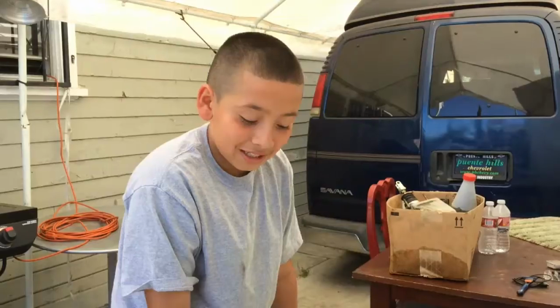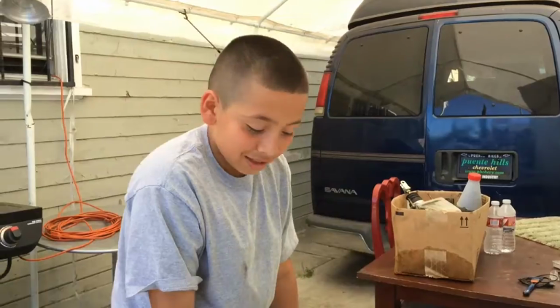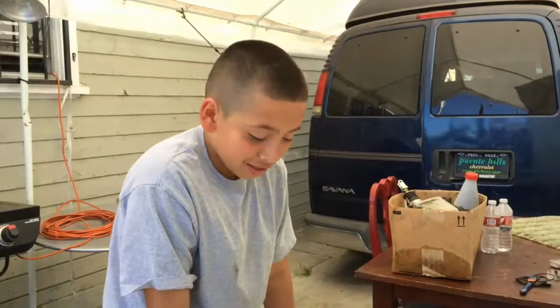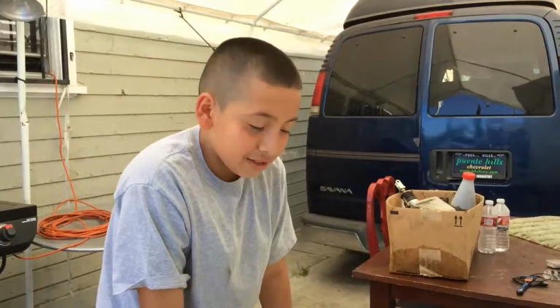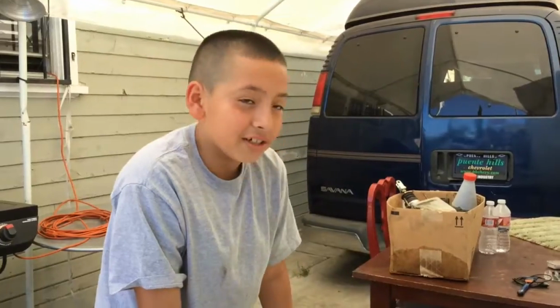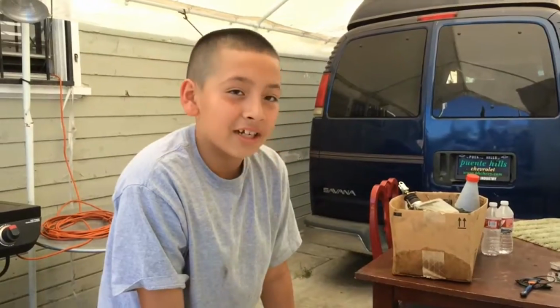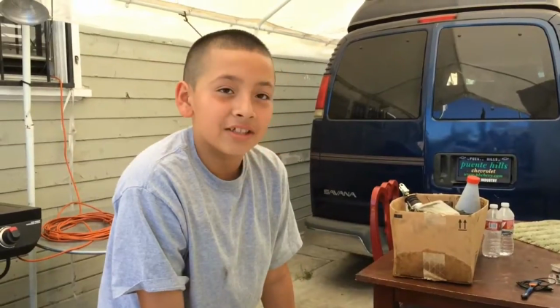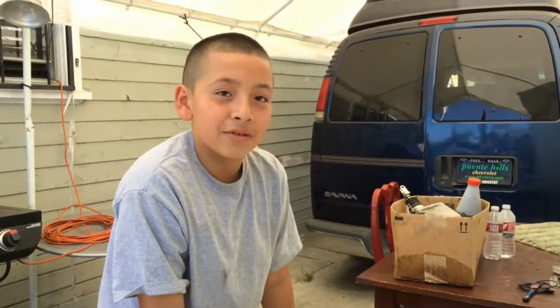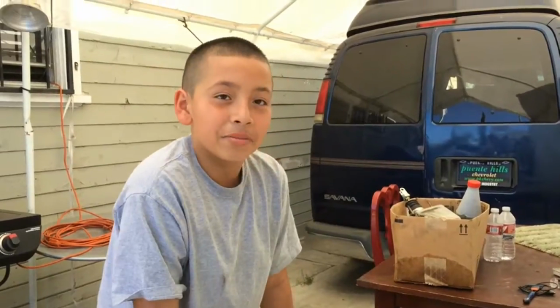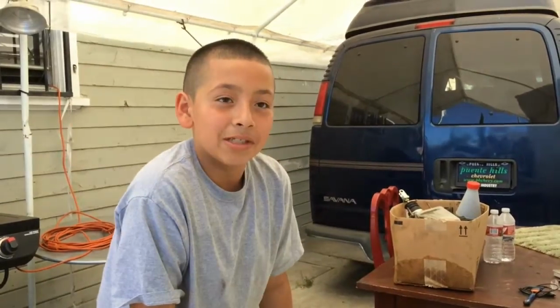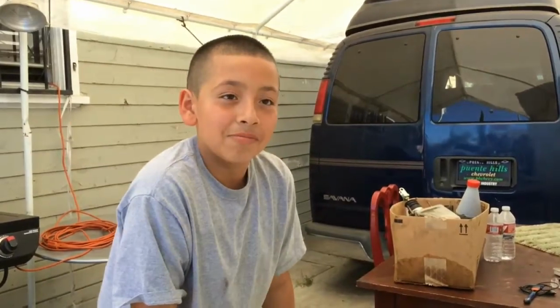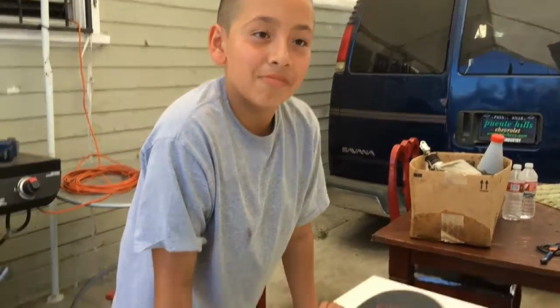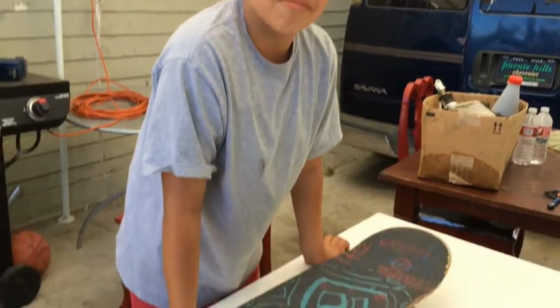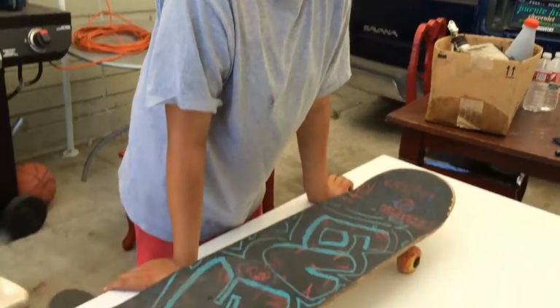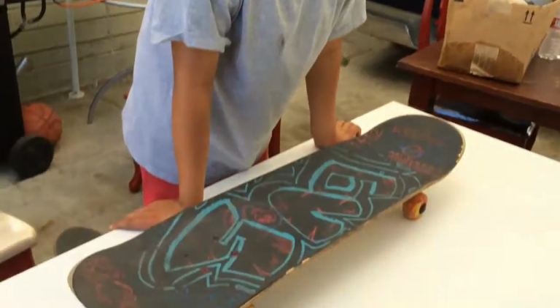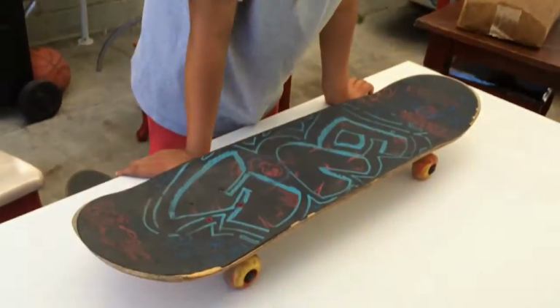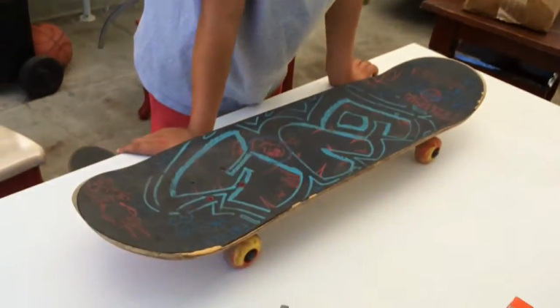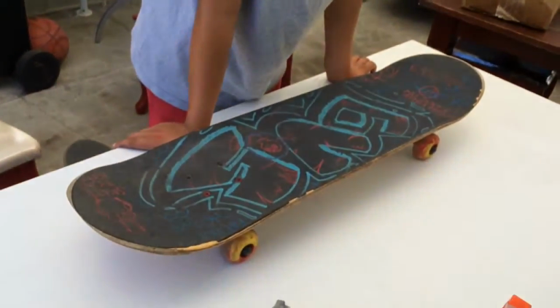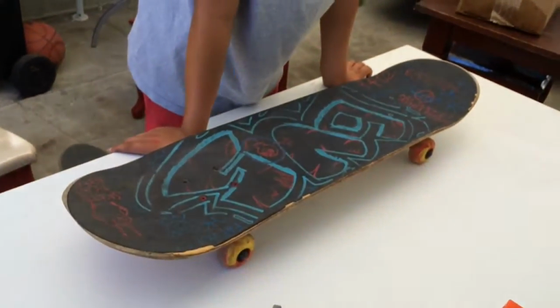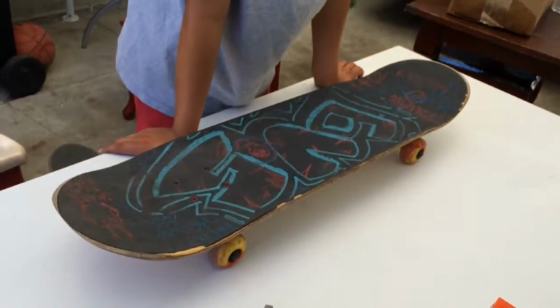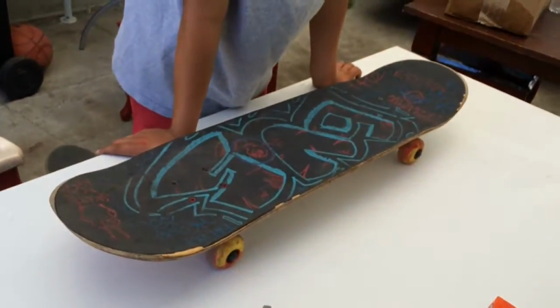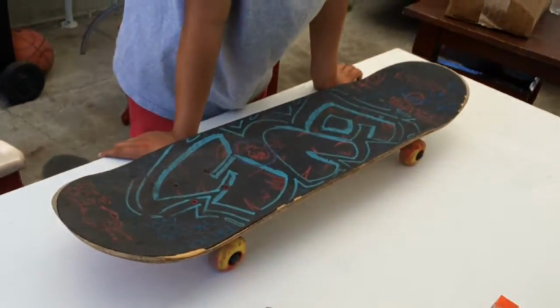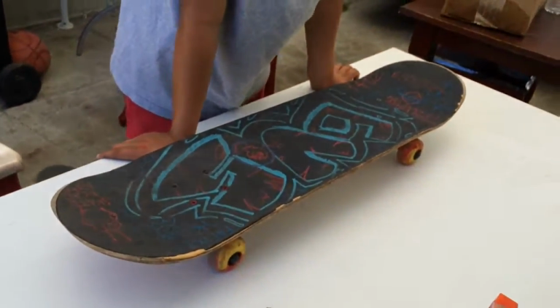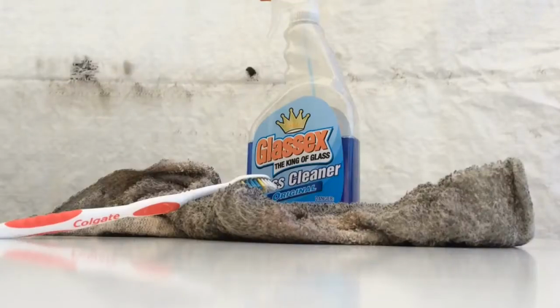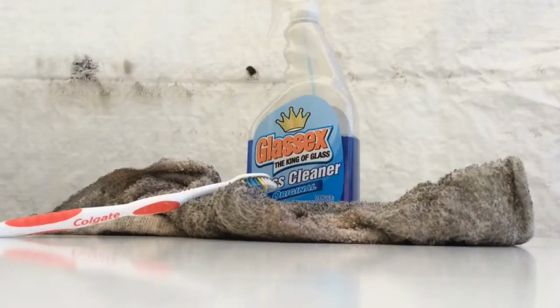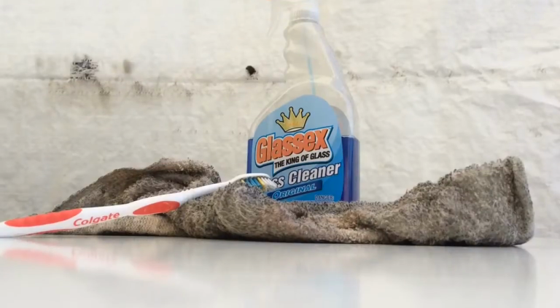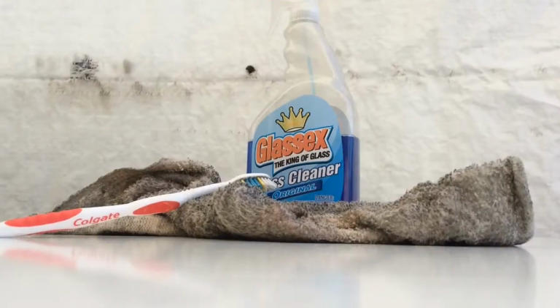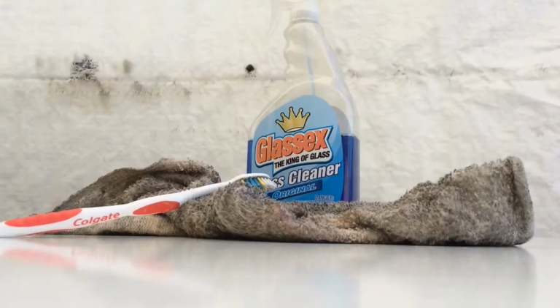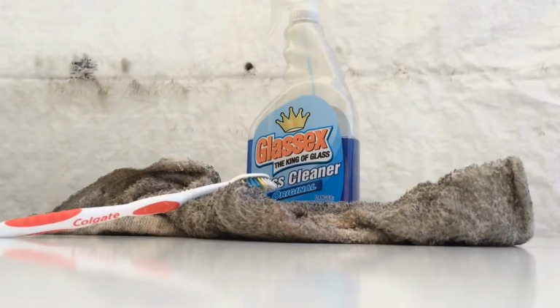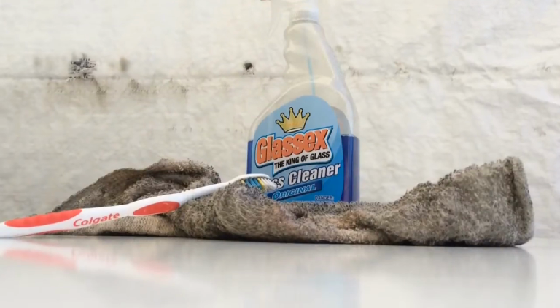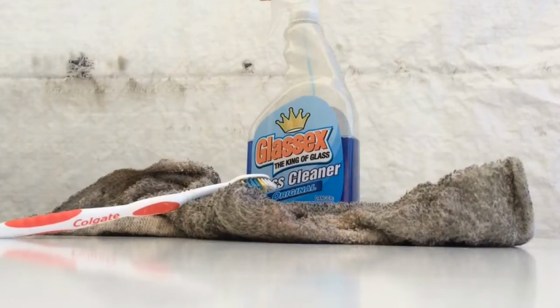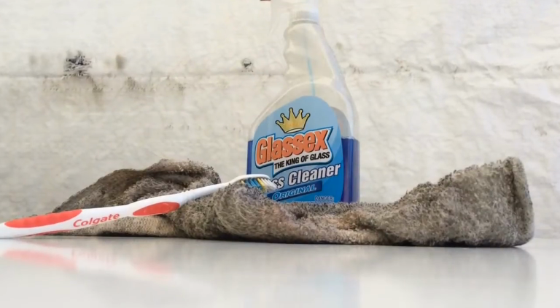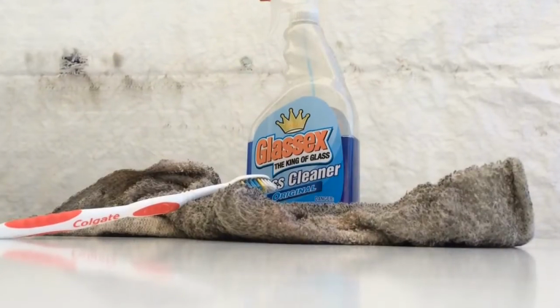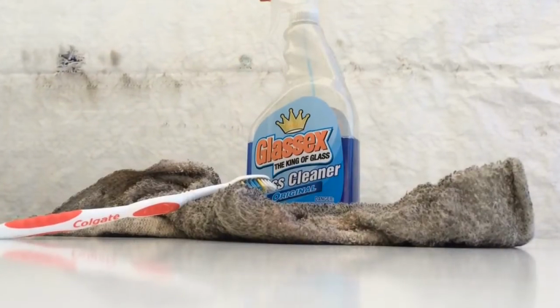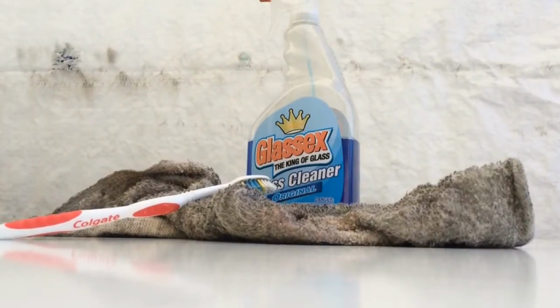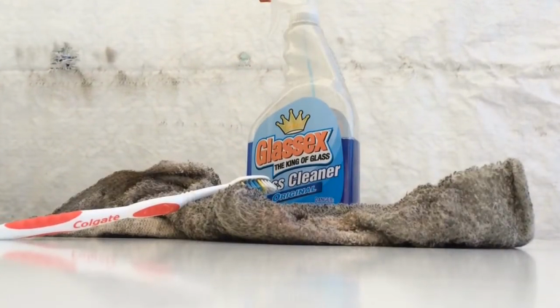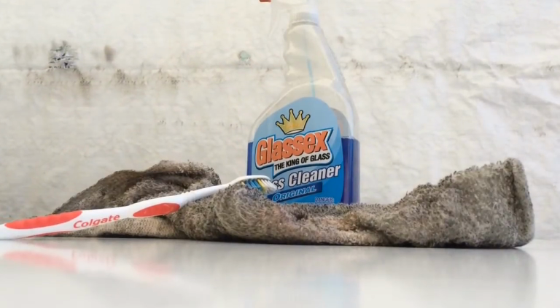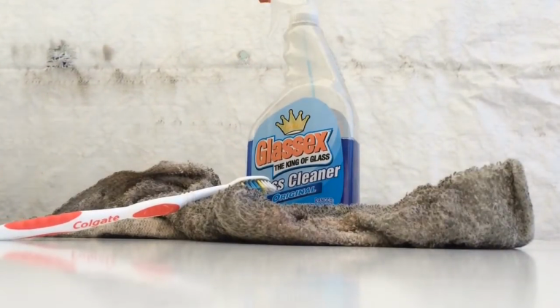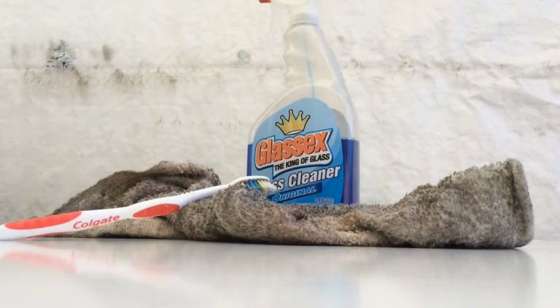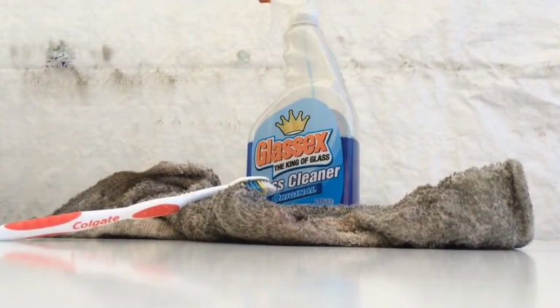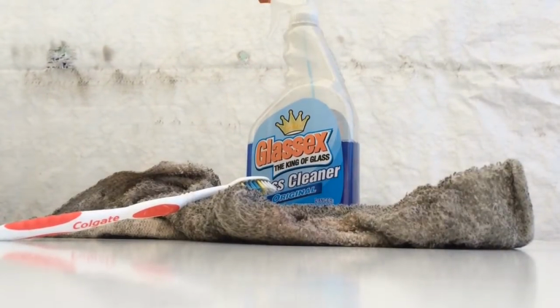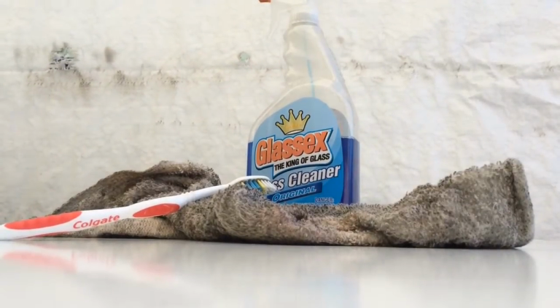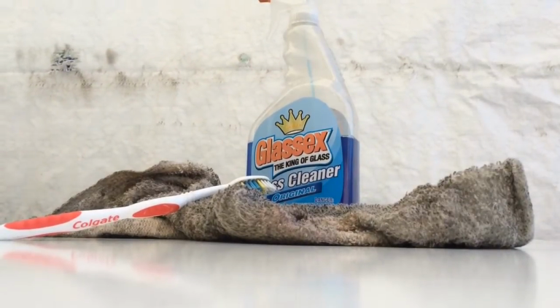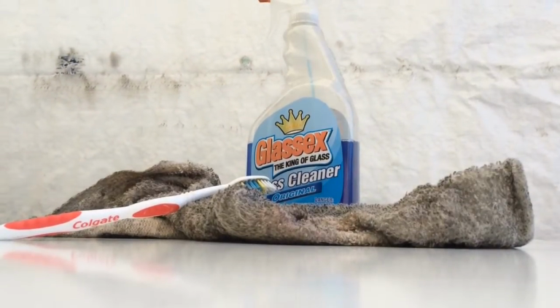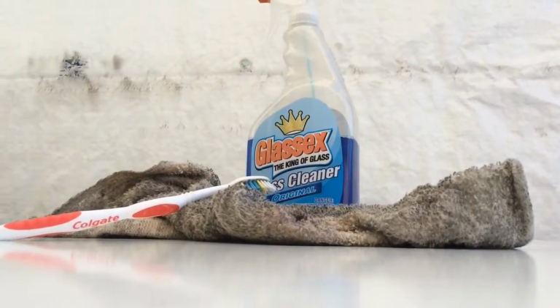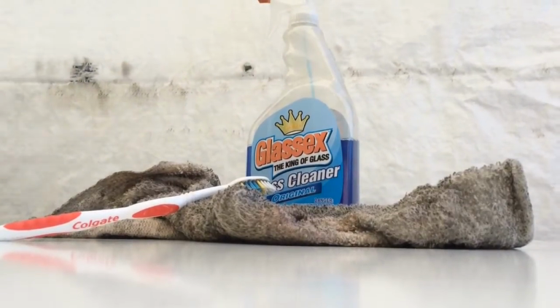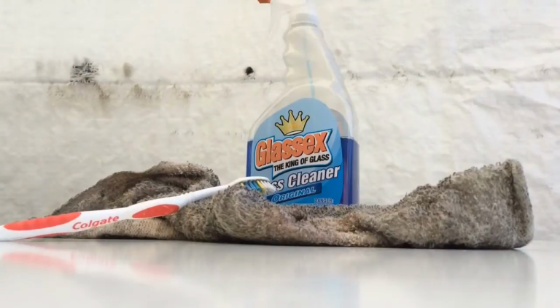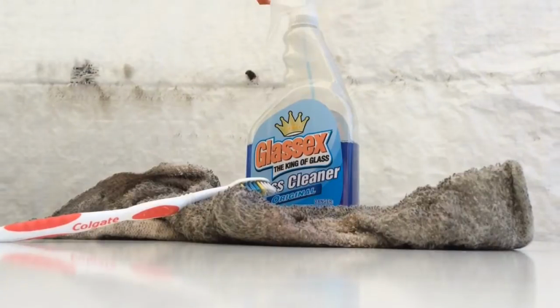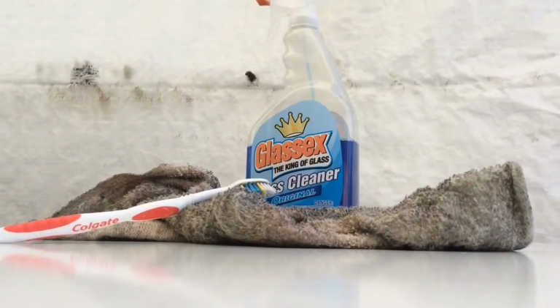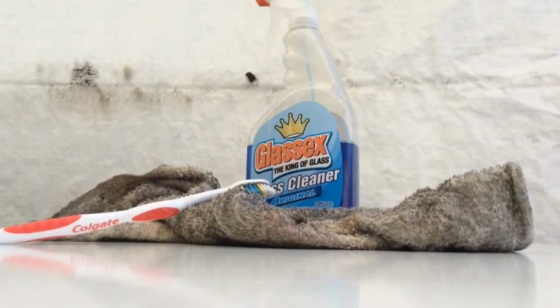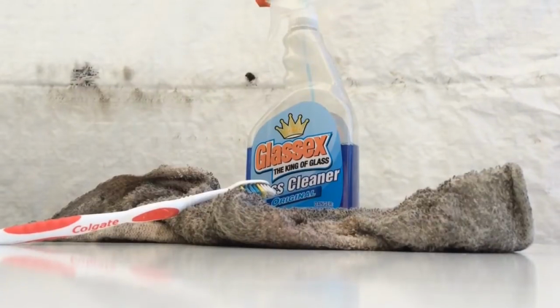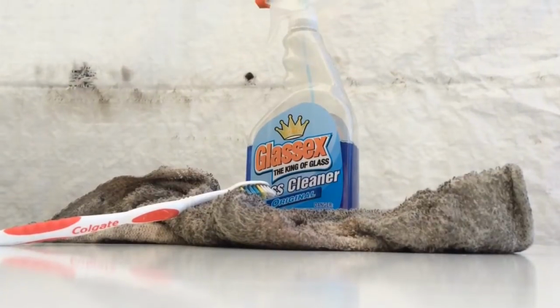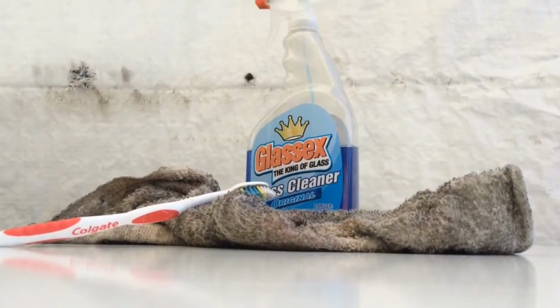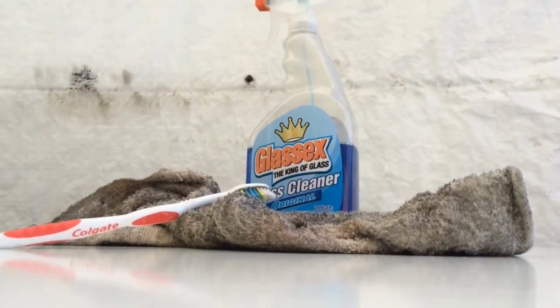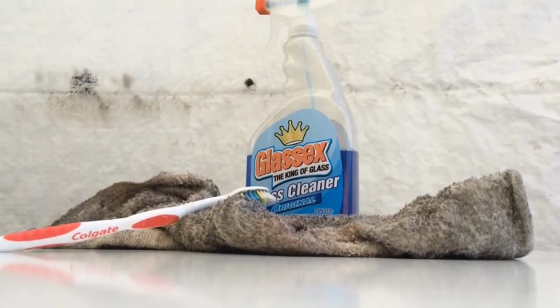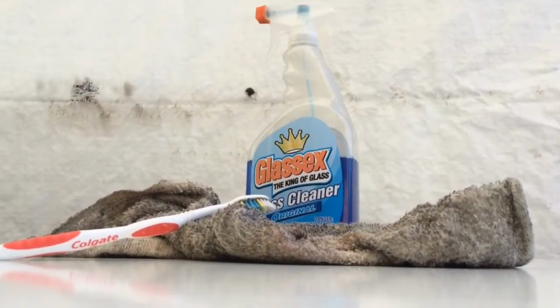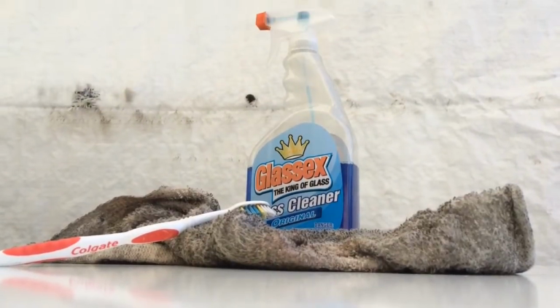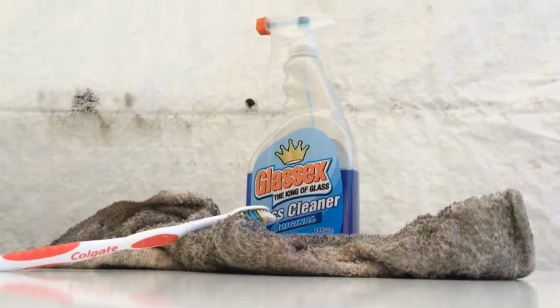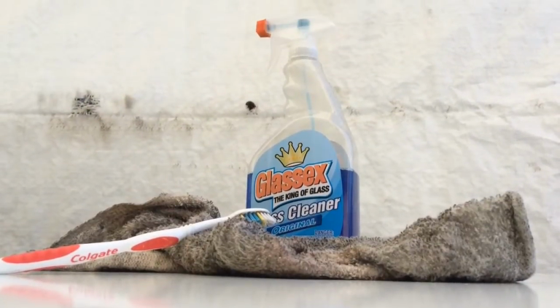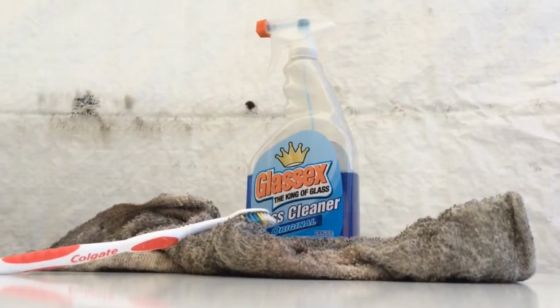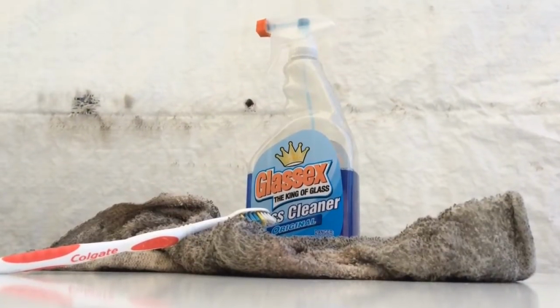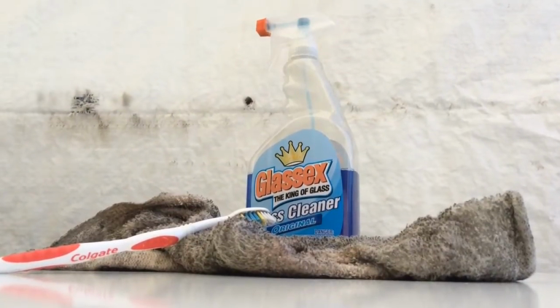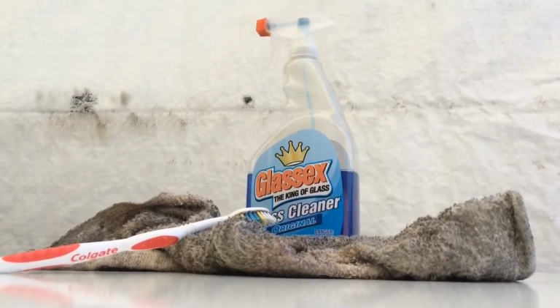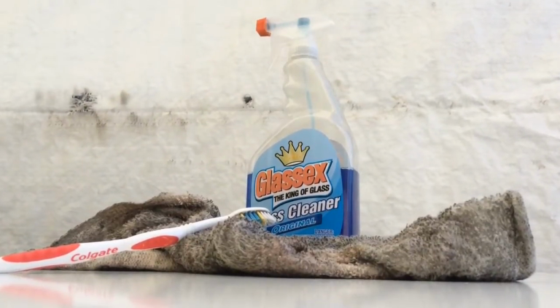That's how to clean you guys' grip tape. You will need an old toothbrush or old rag and Windex.